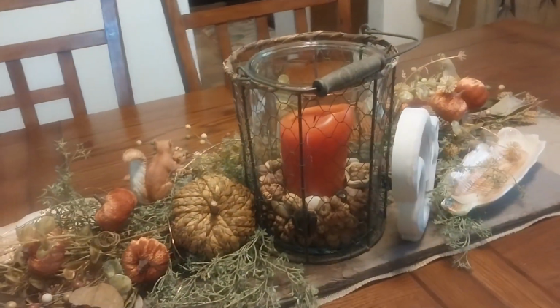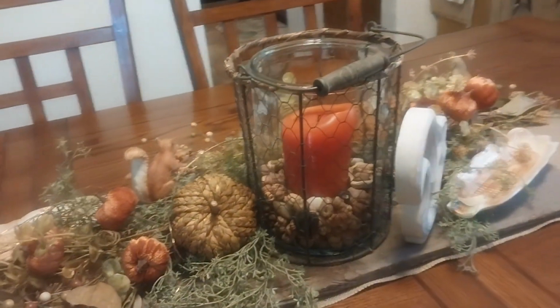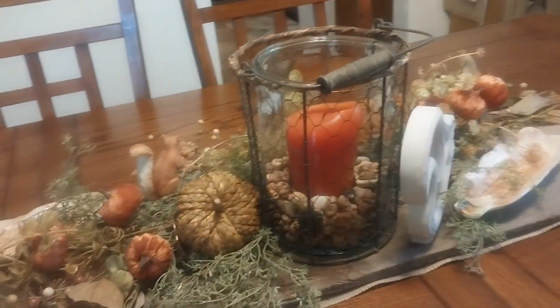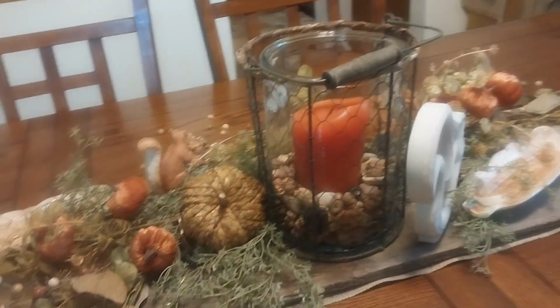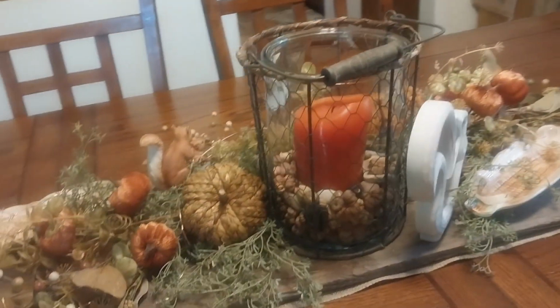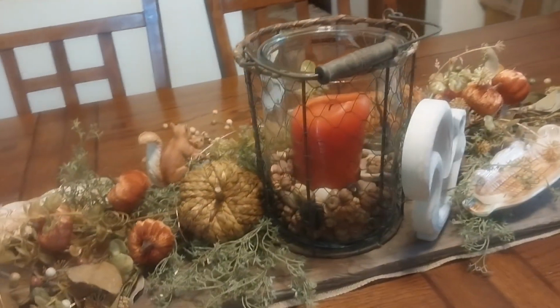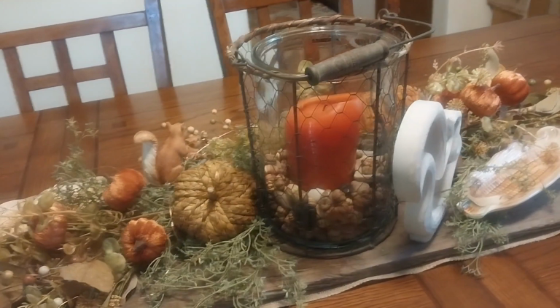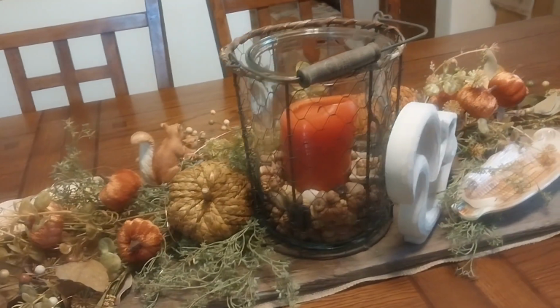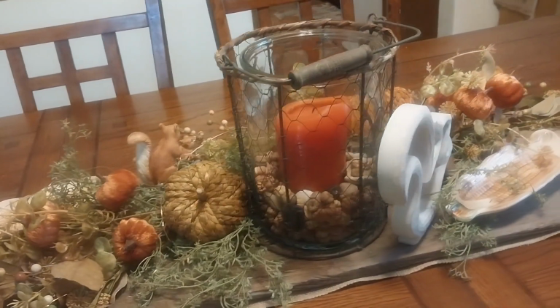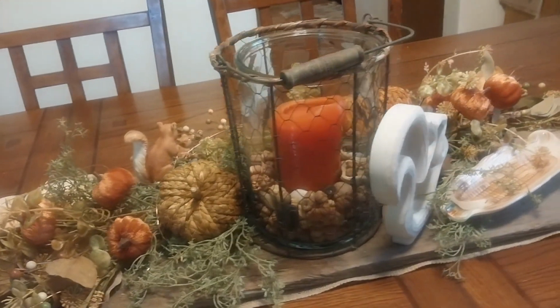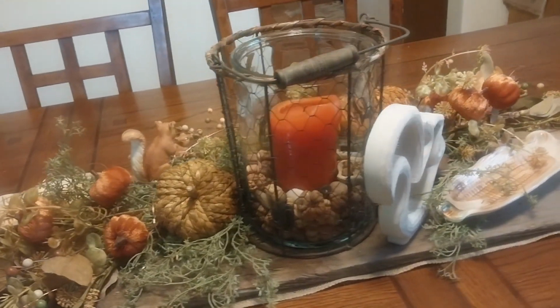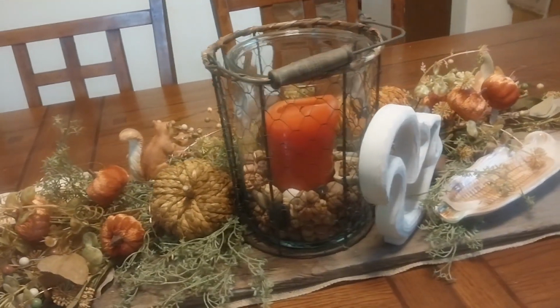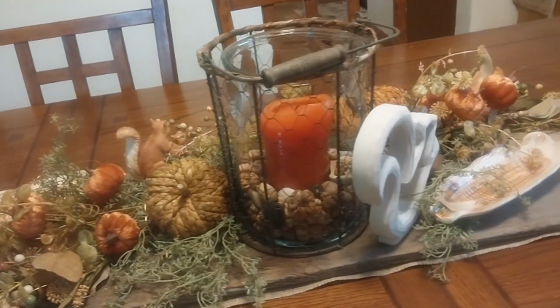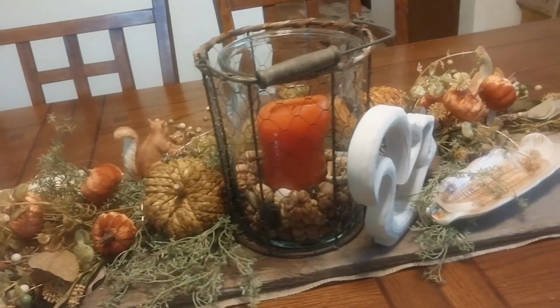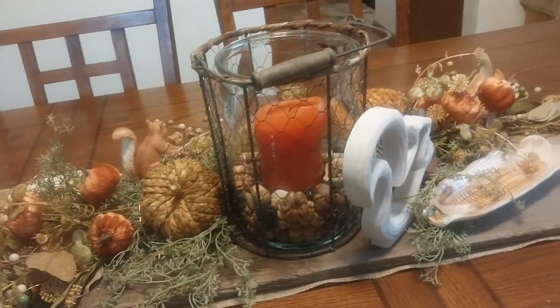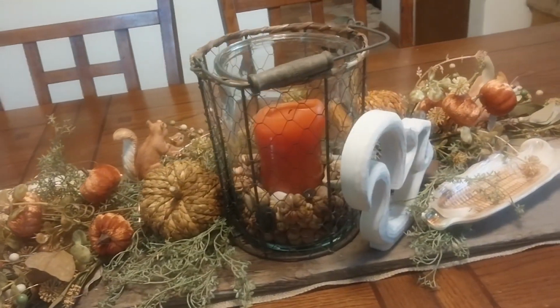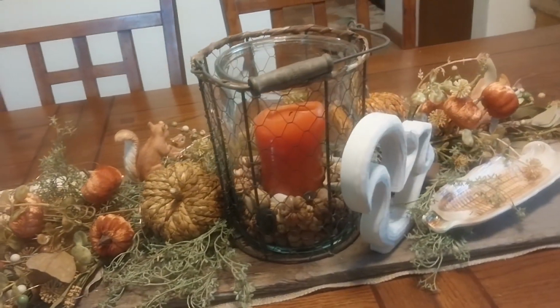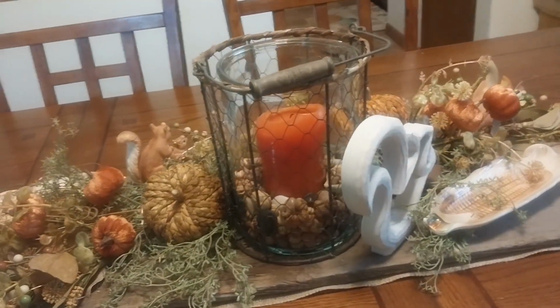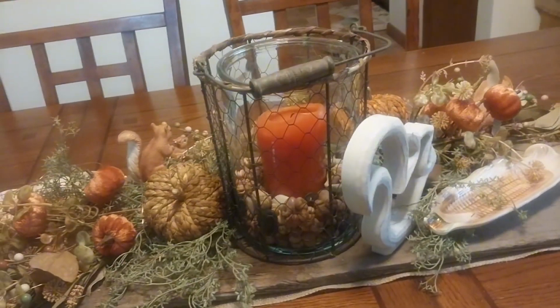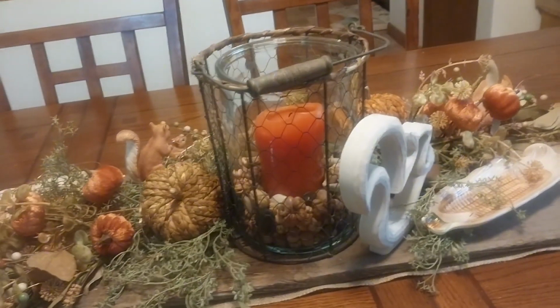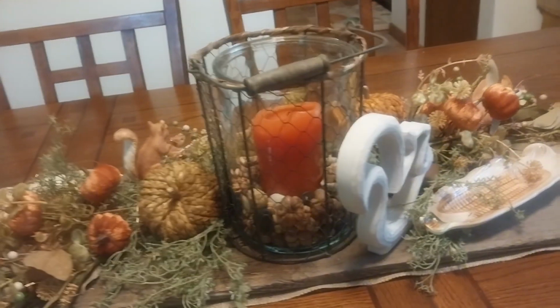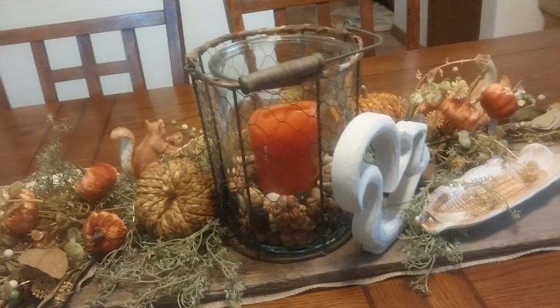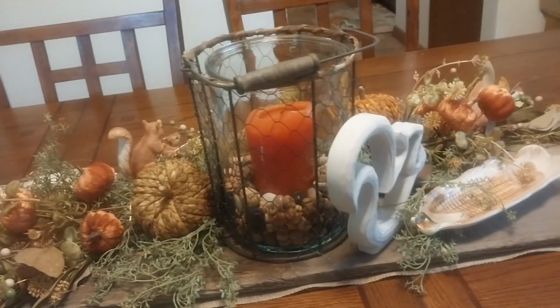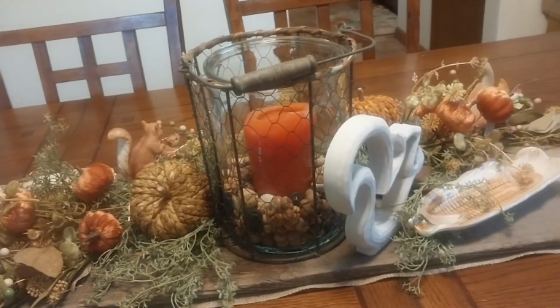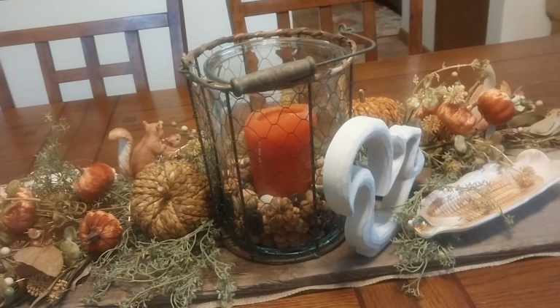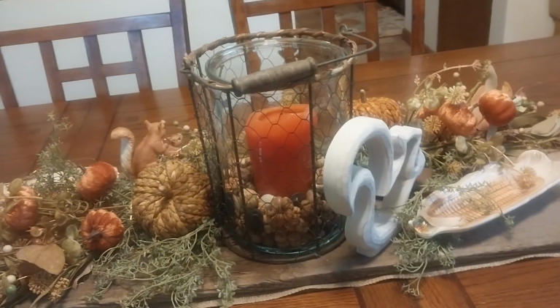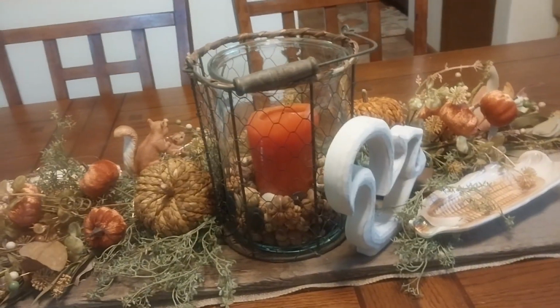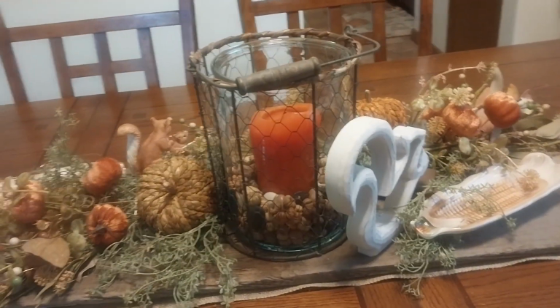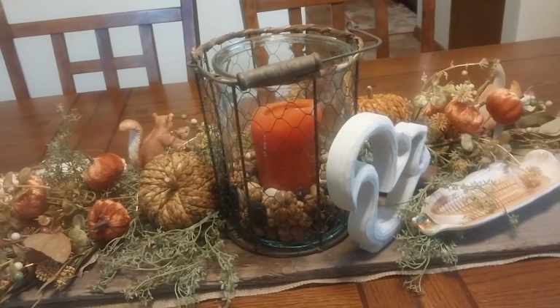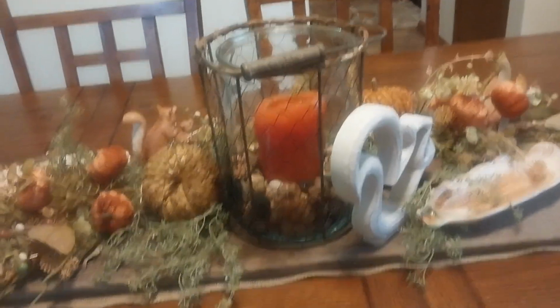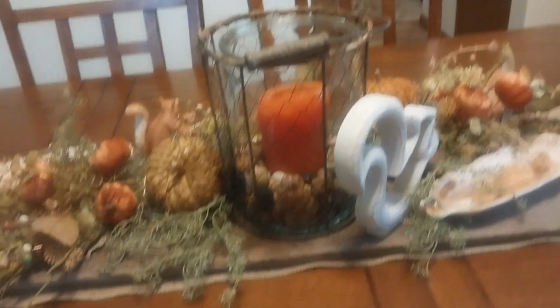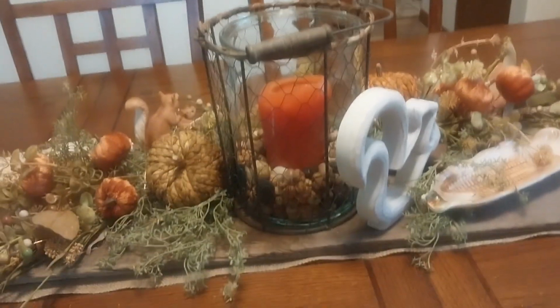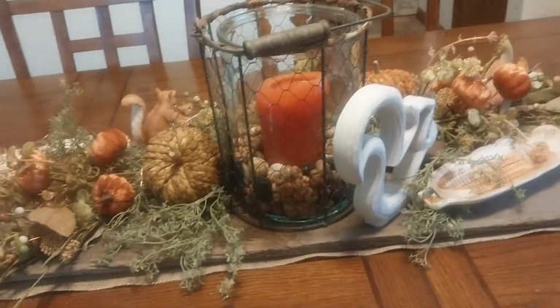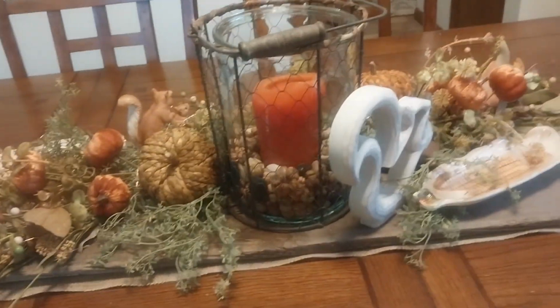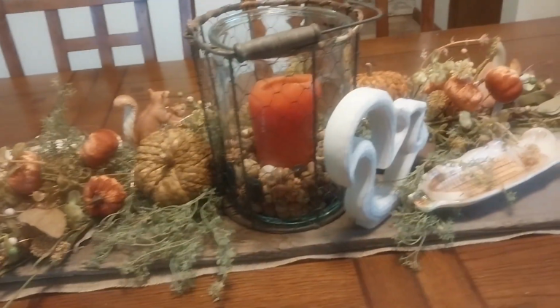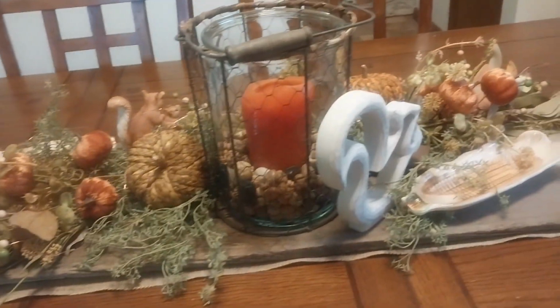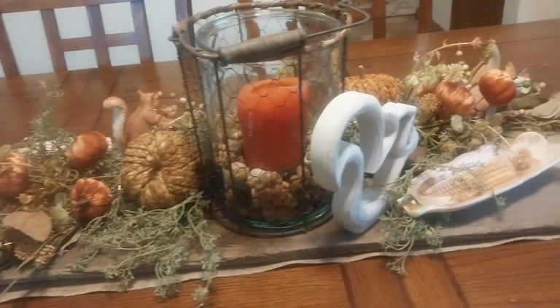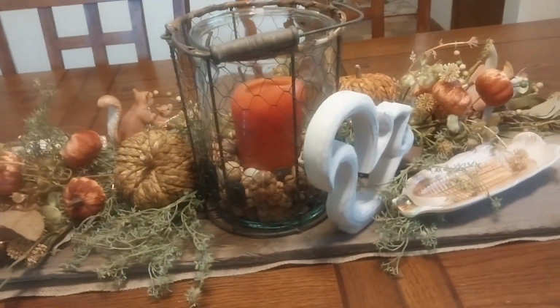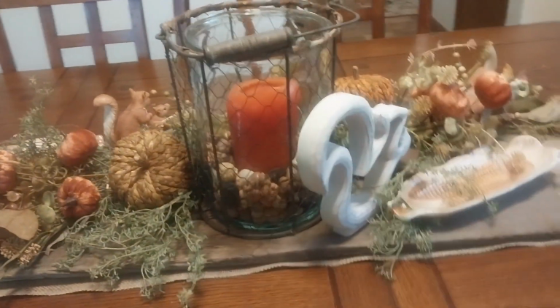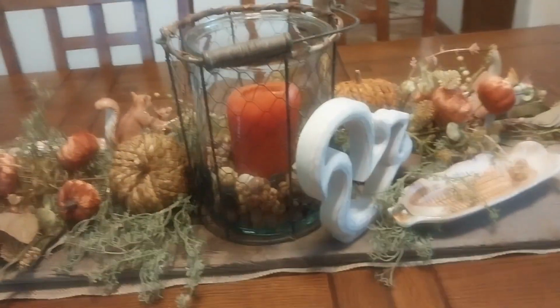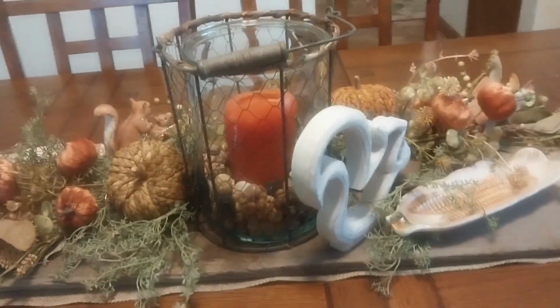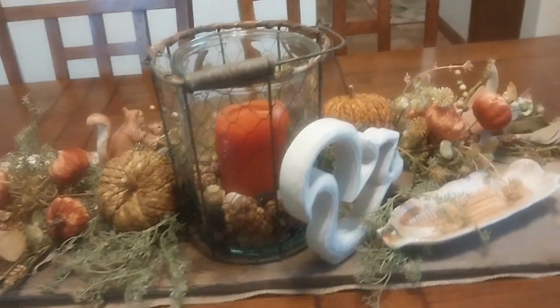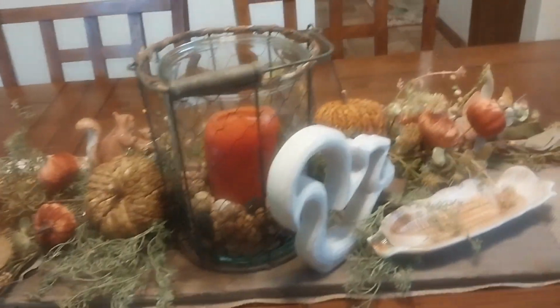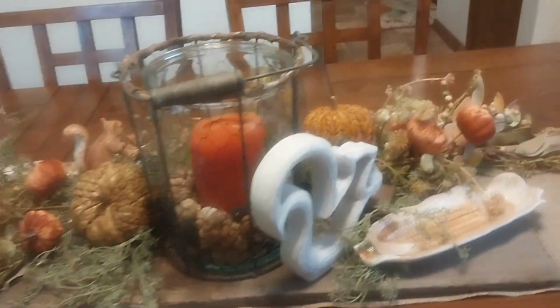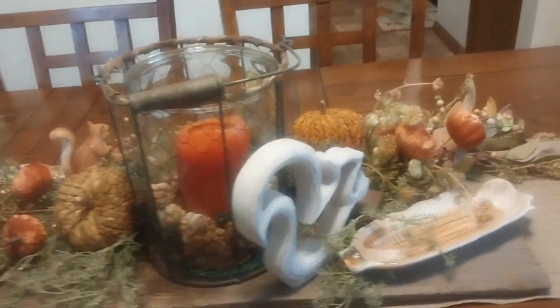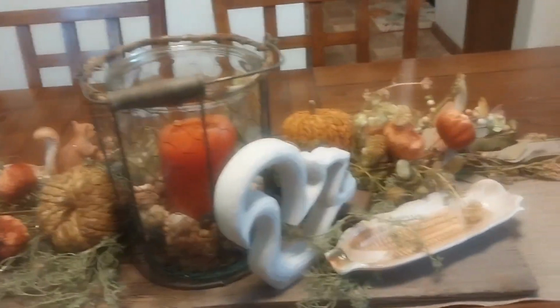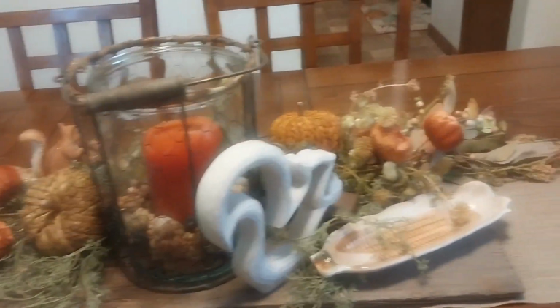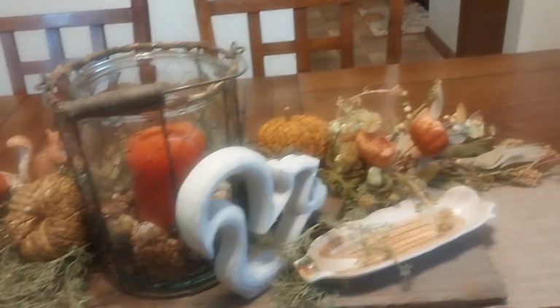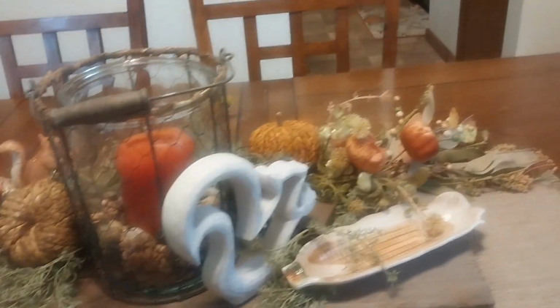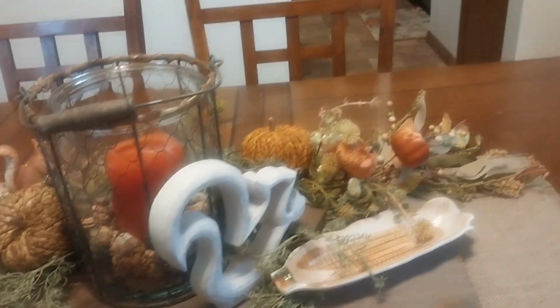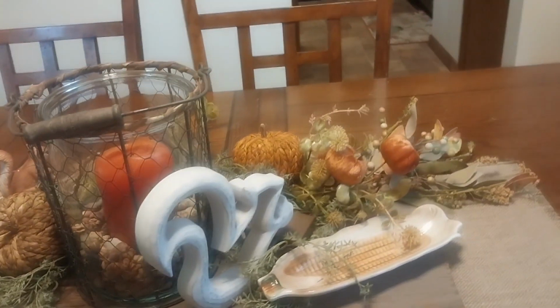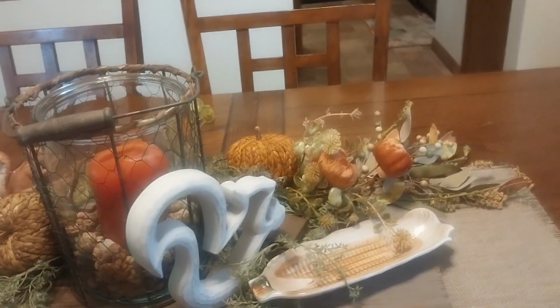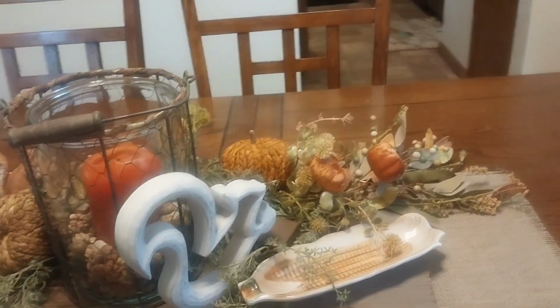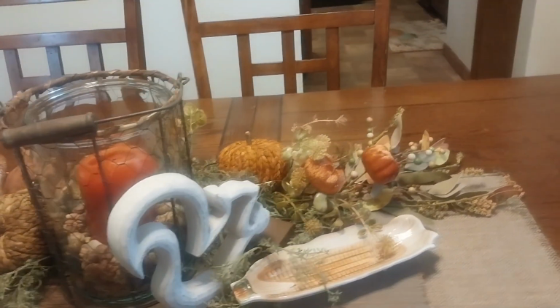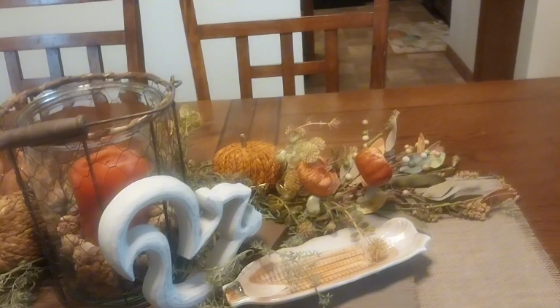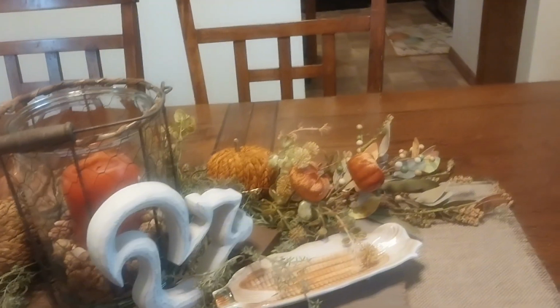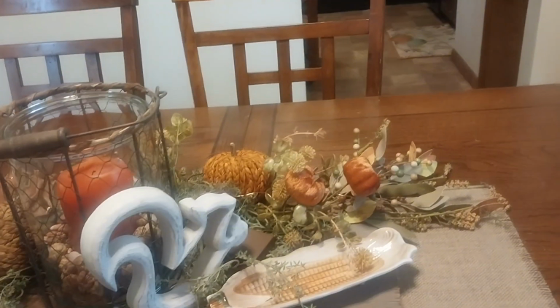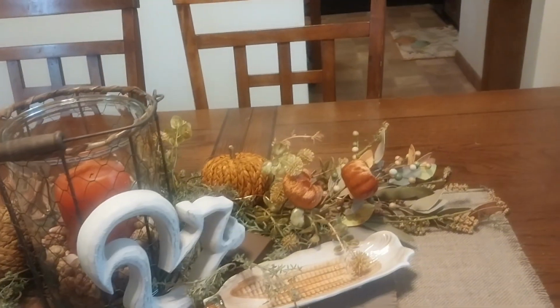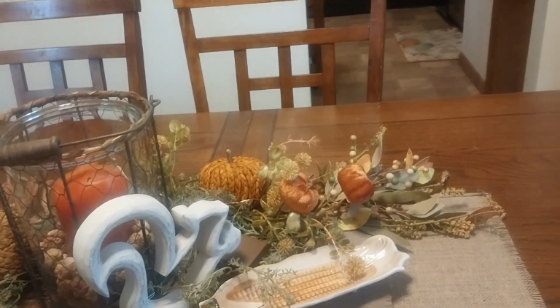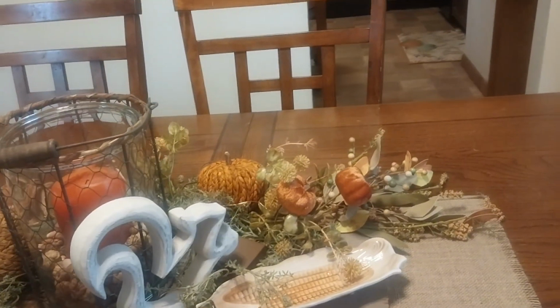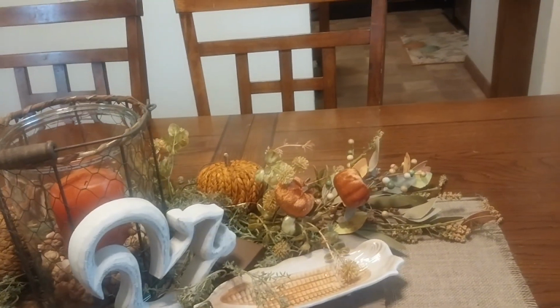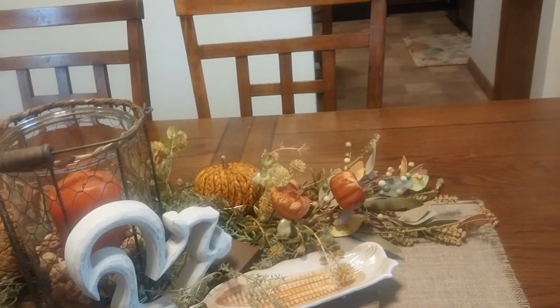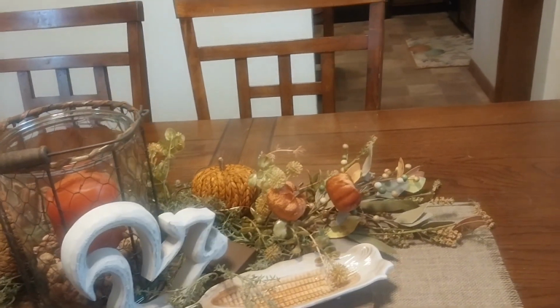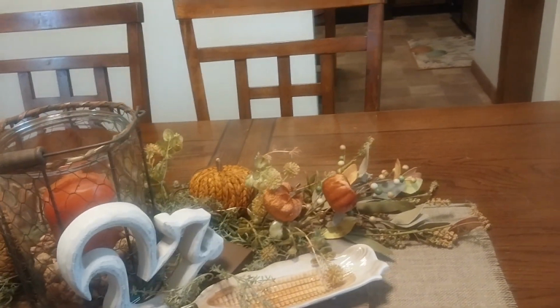That's the back side — I didn't do too much back there because I ran out of florals. Seems to happen all the time!